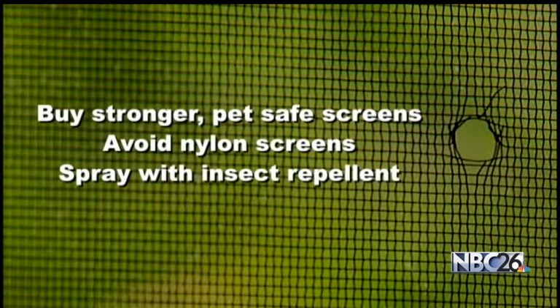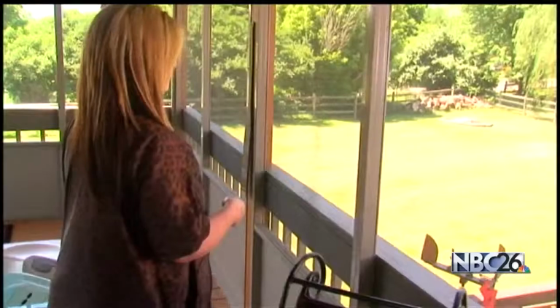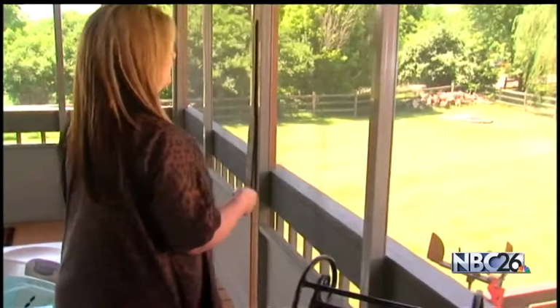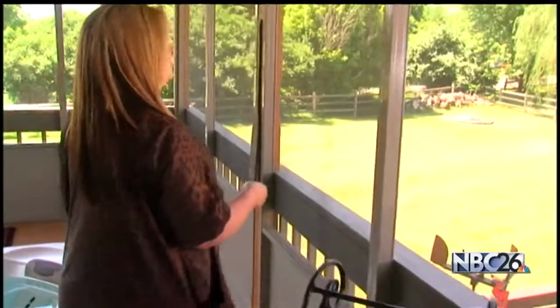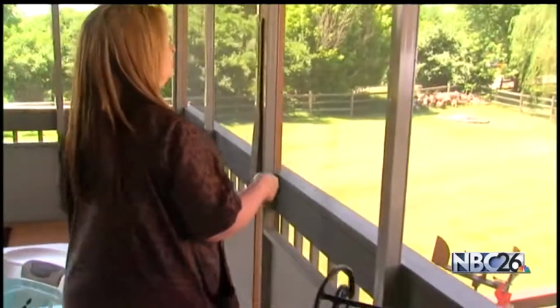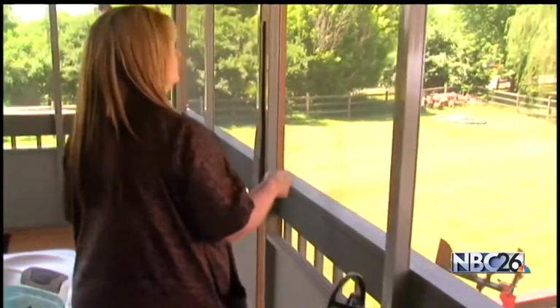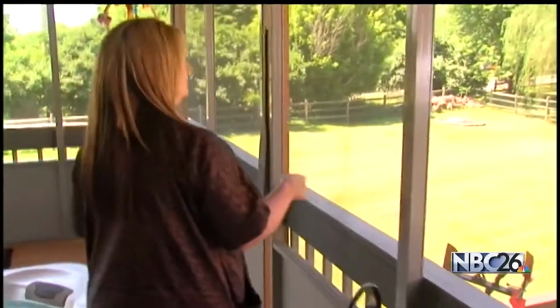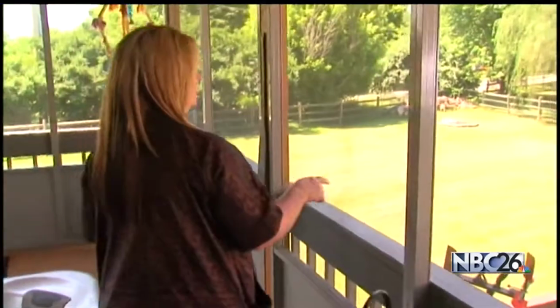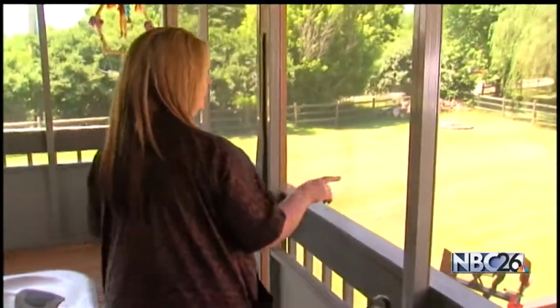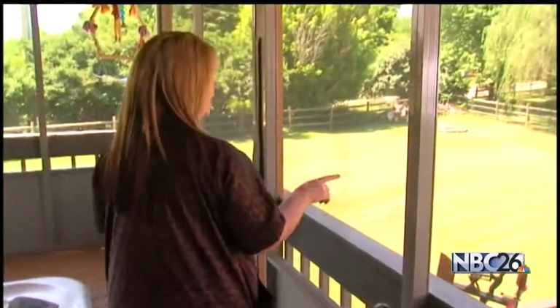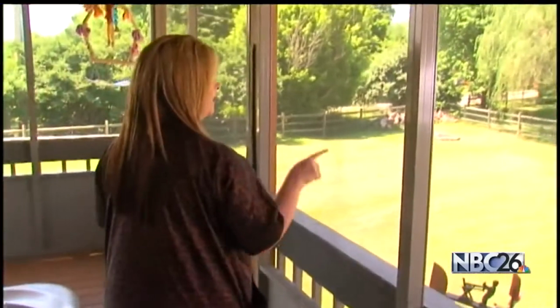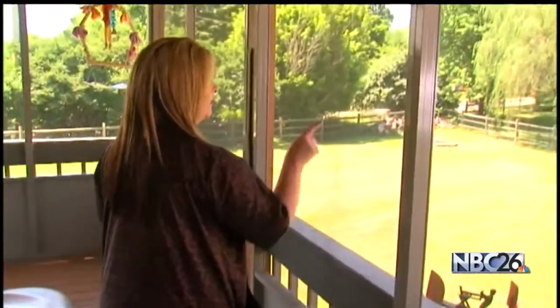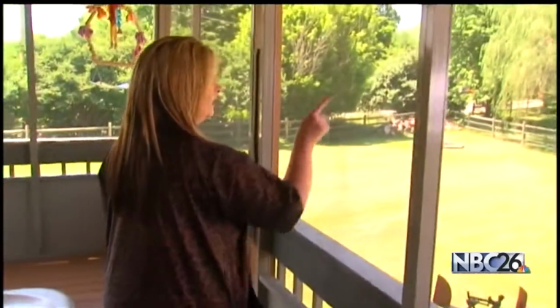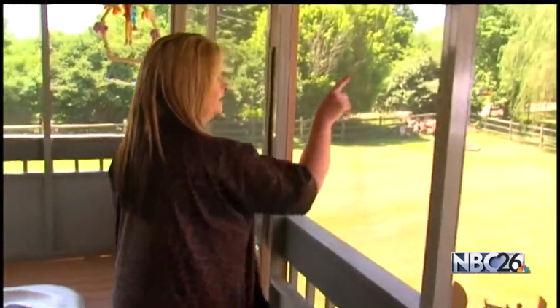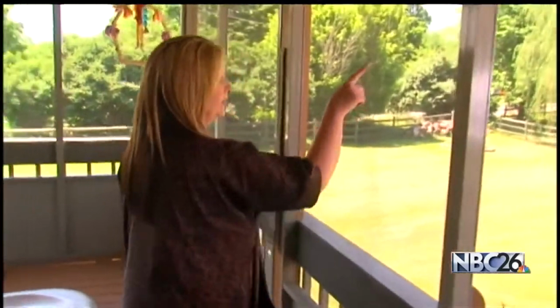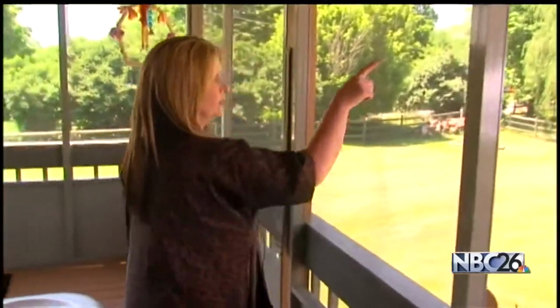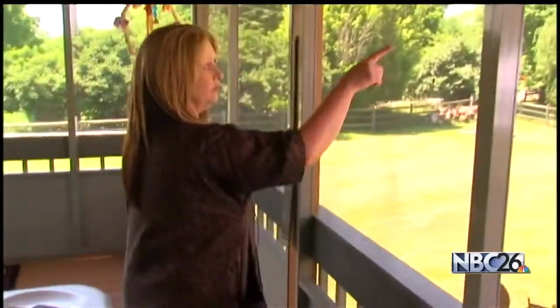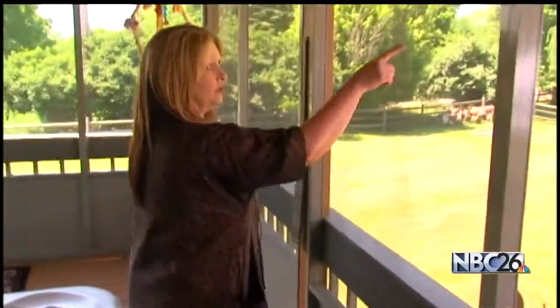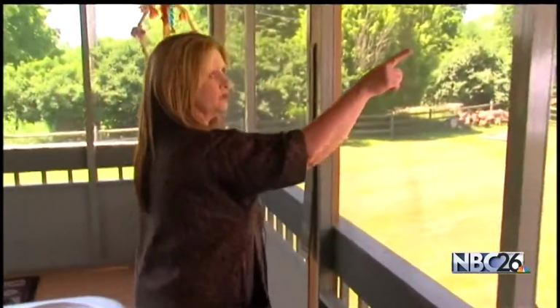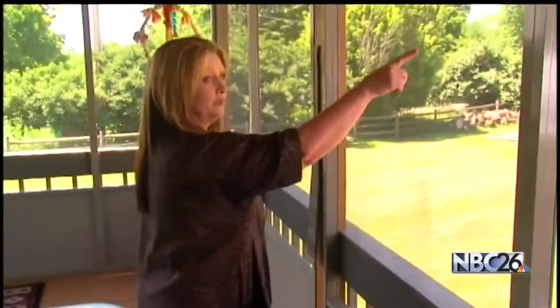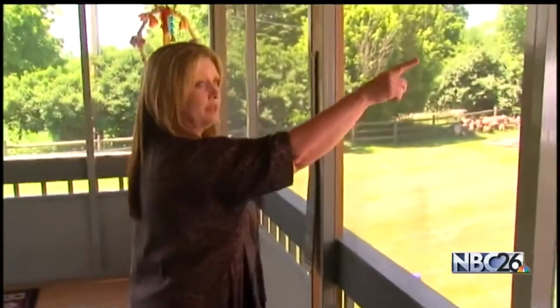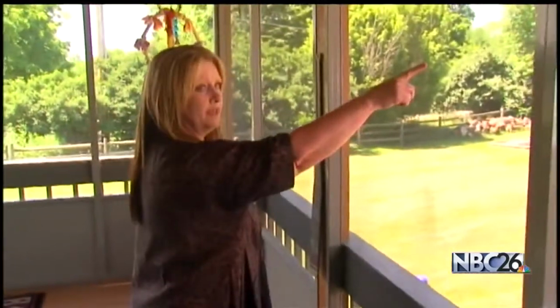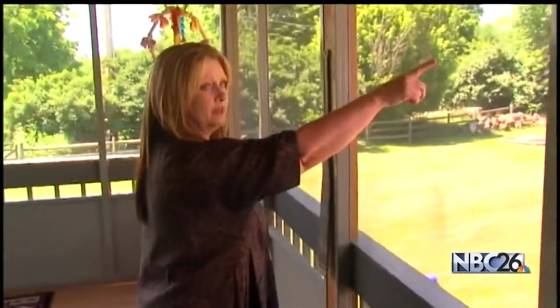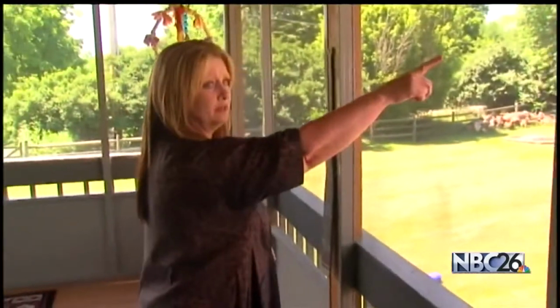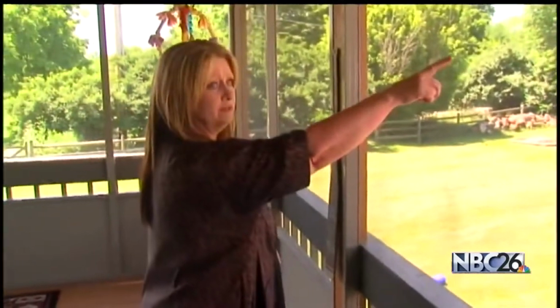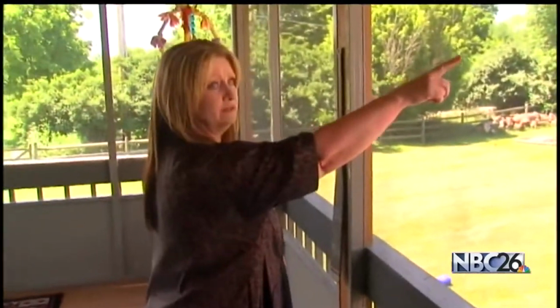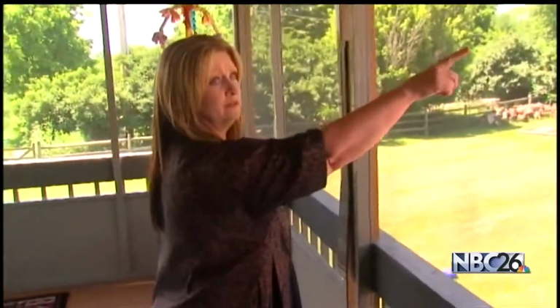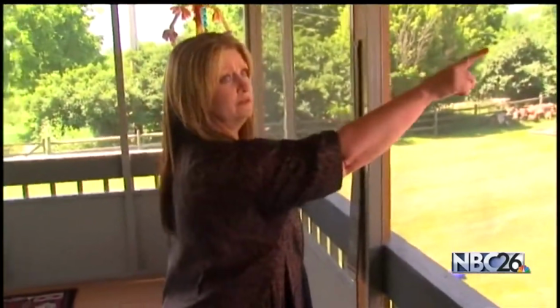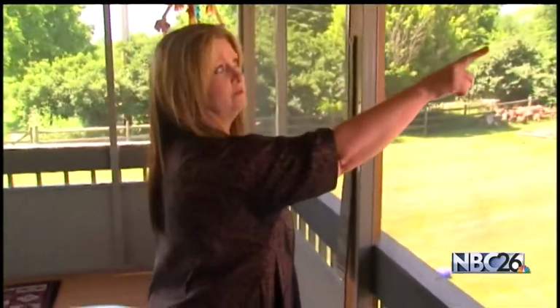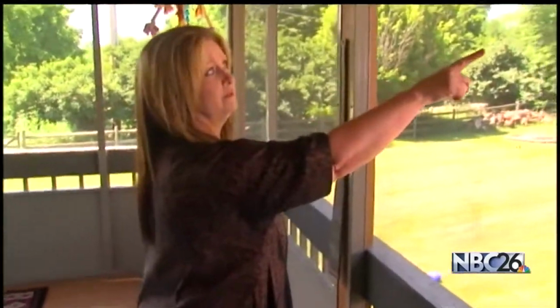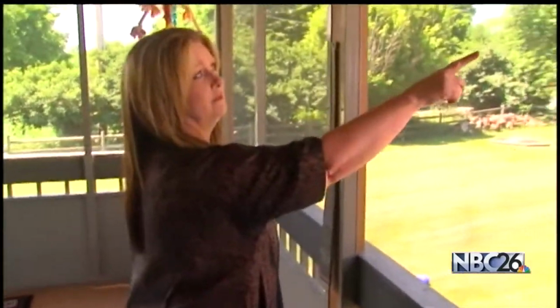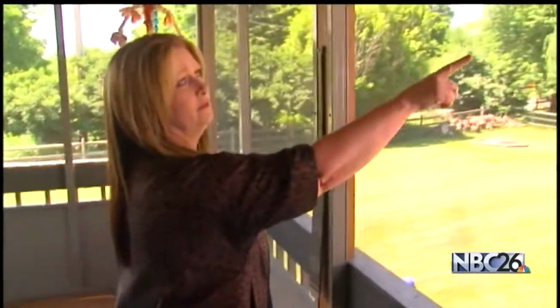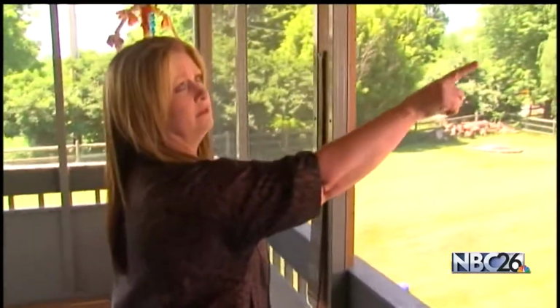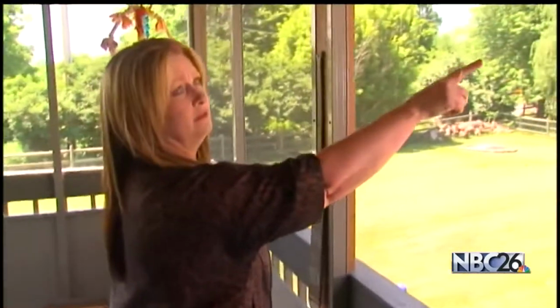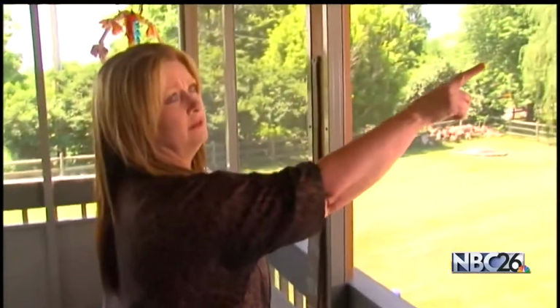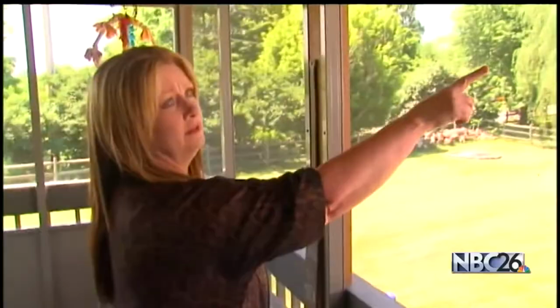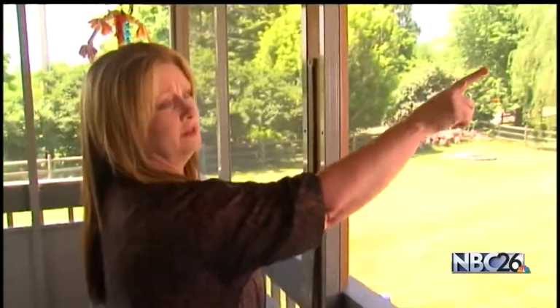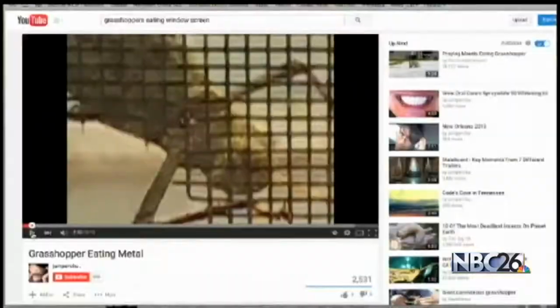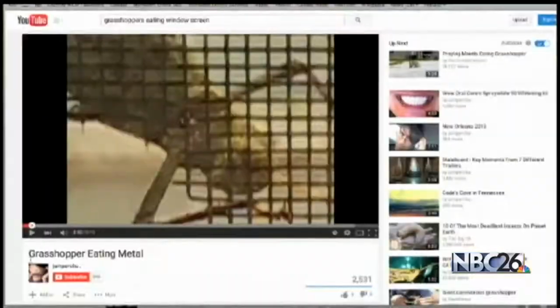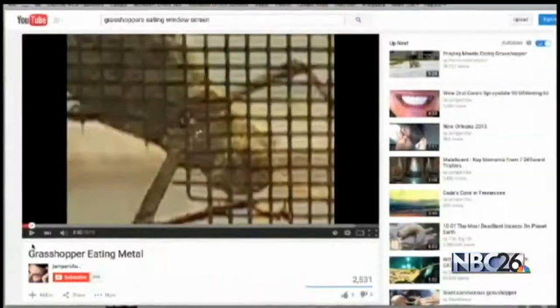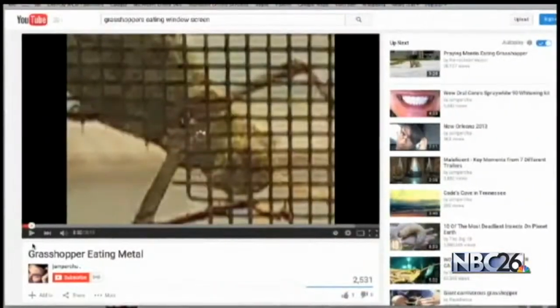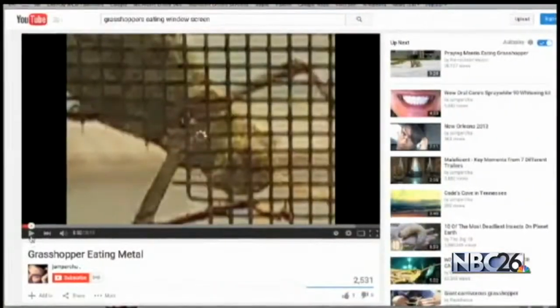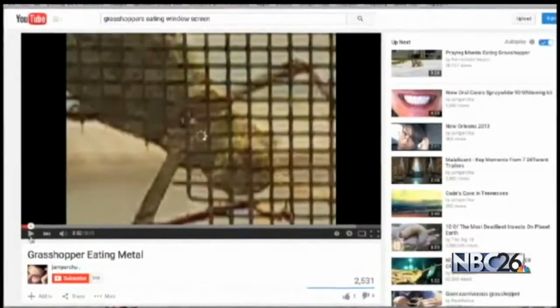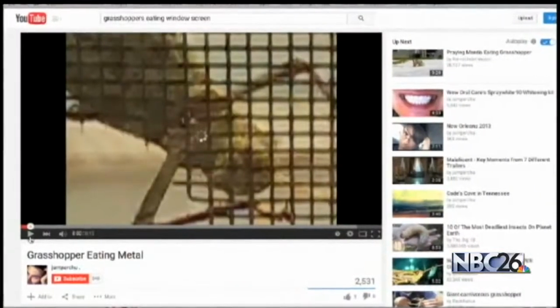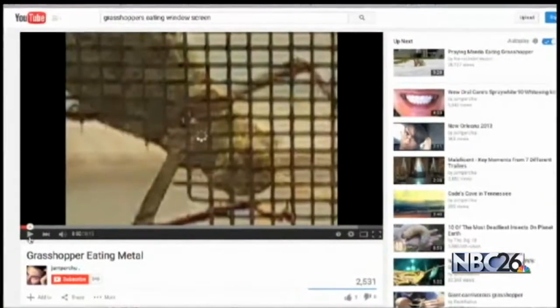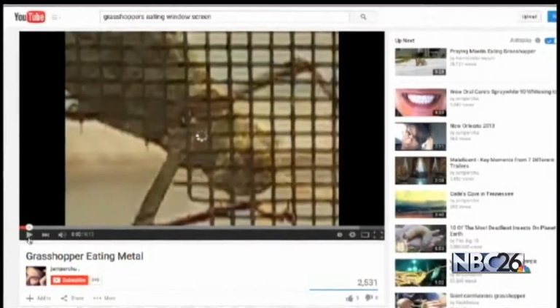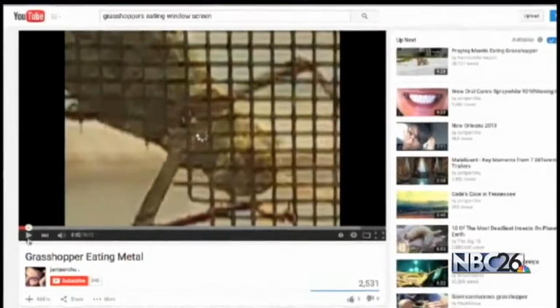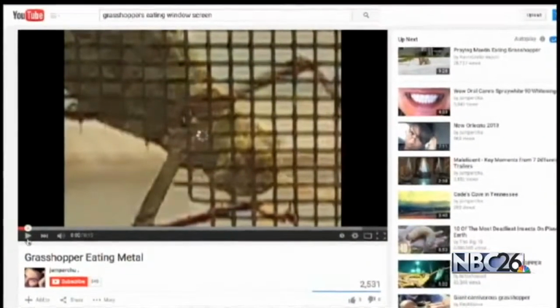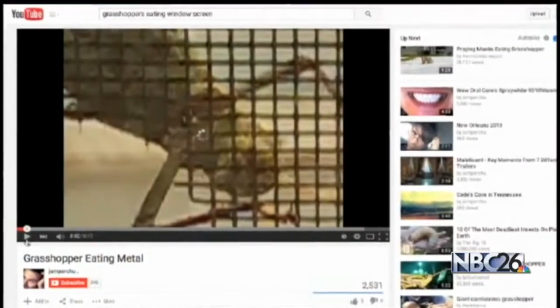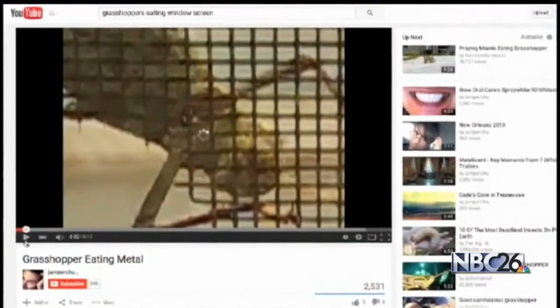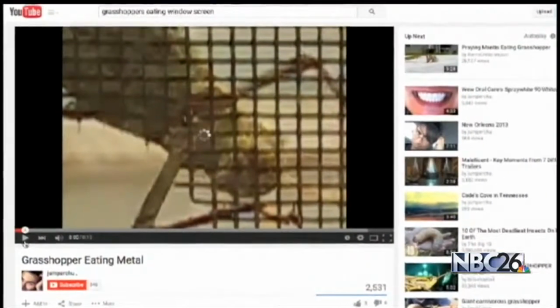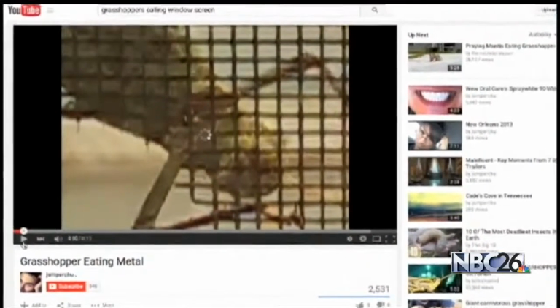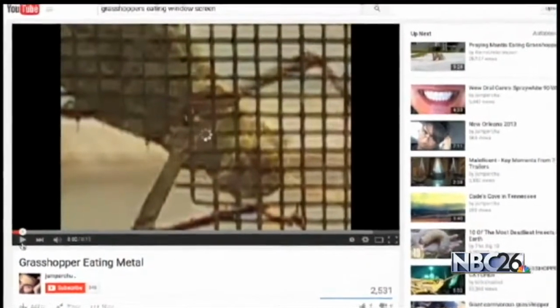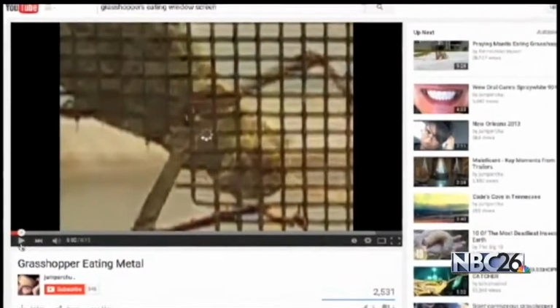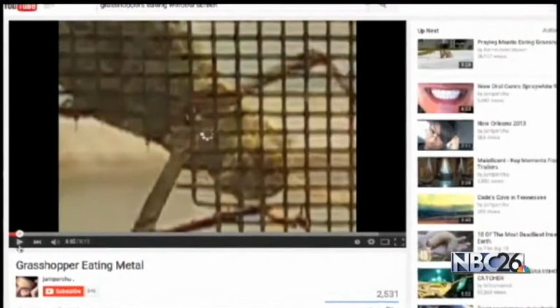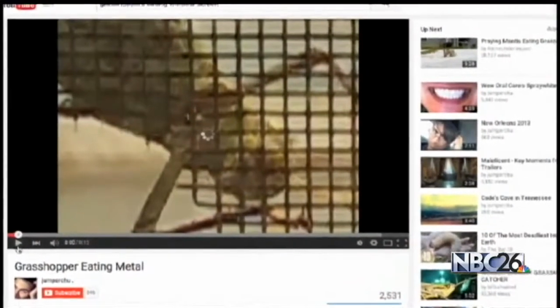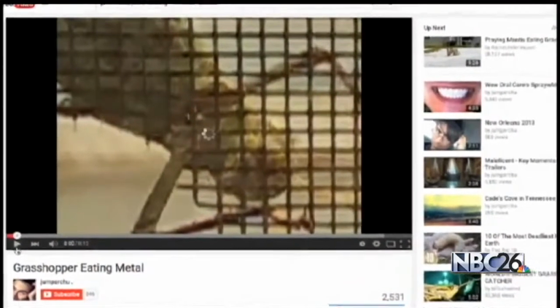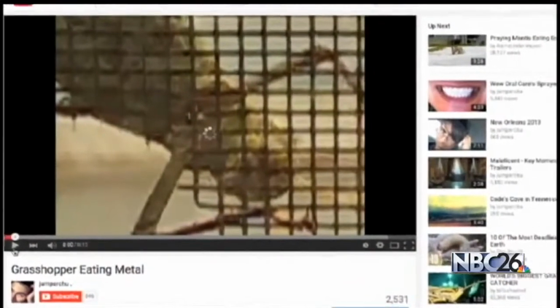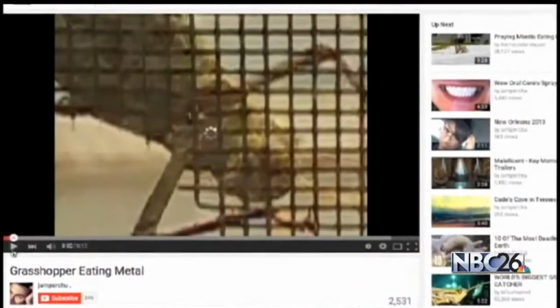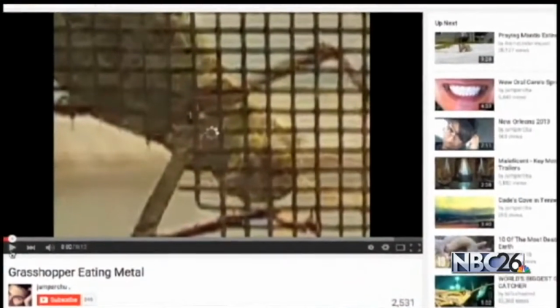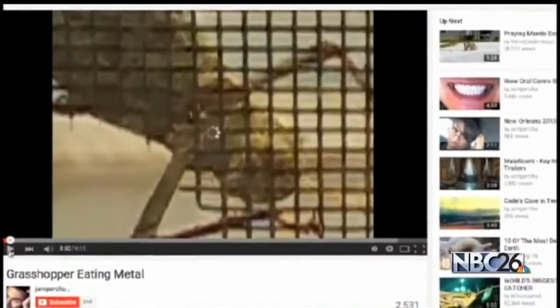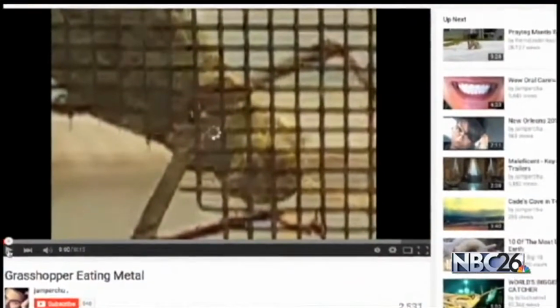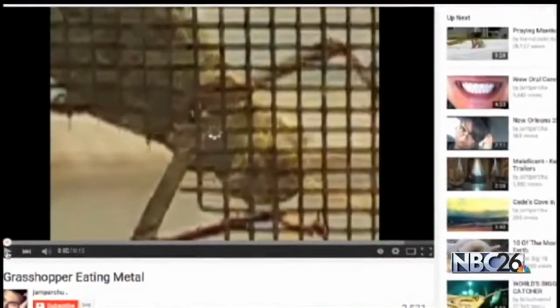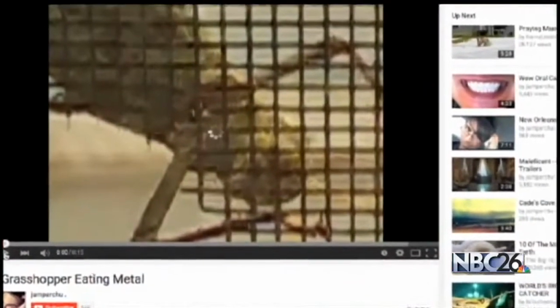Meantime, after we called, her contractor promised to cover some of the cost of replacing the screens eaten by bugs.